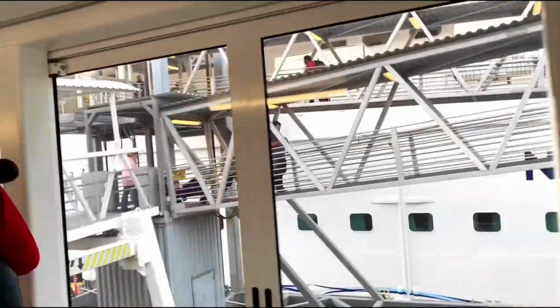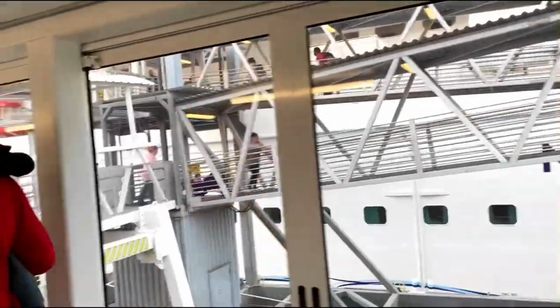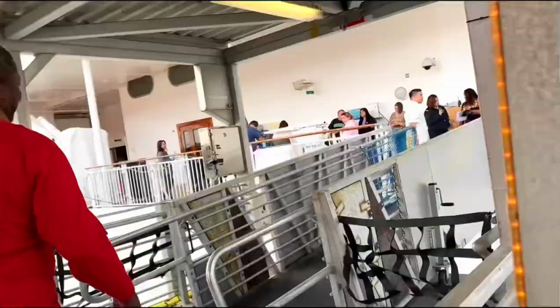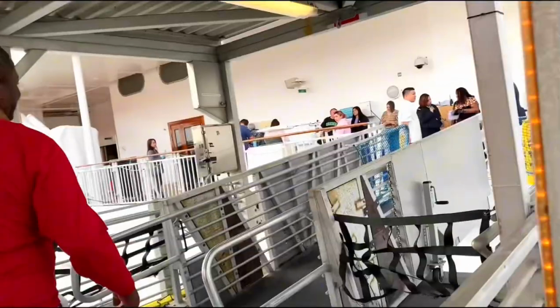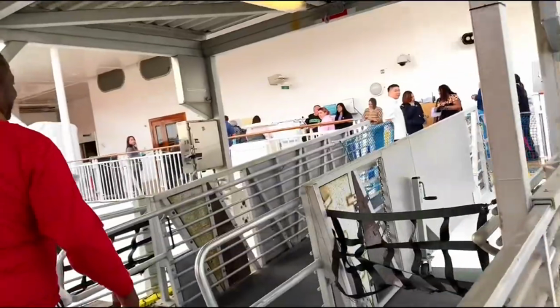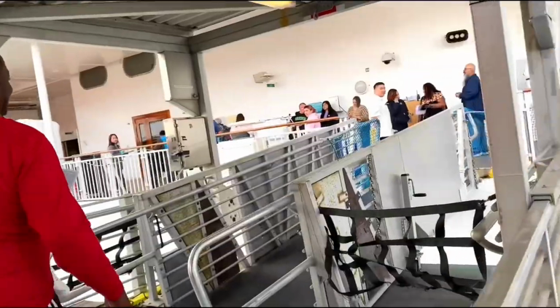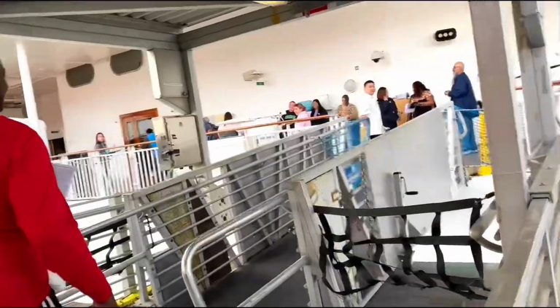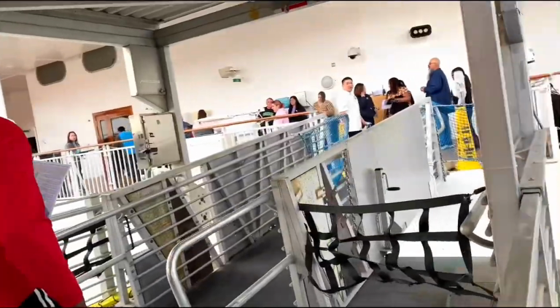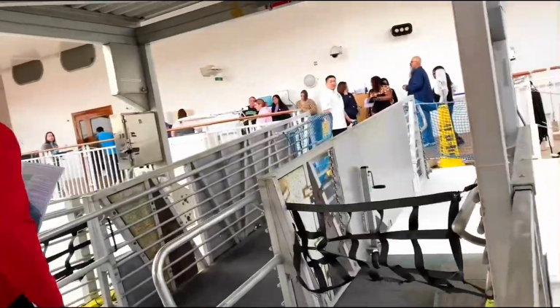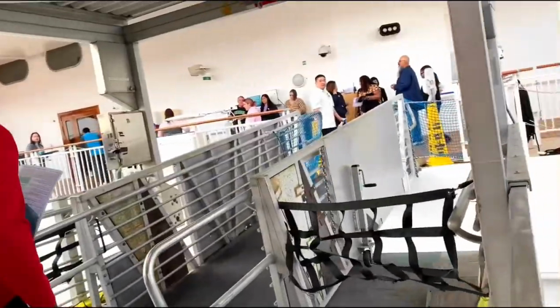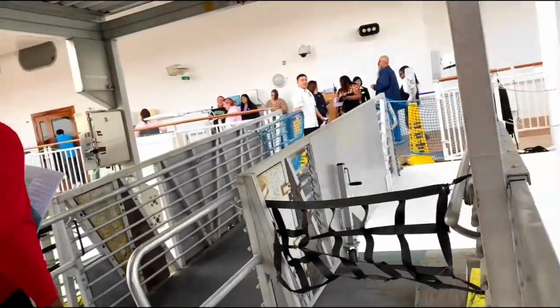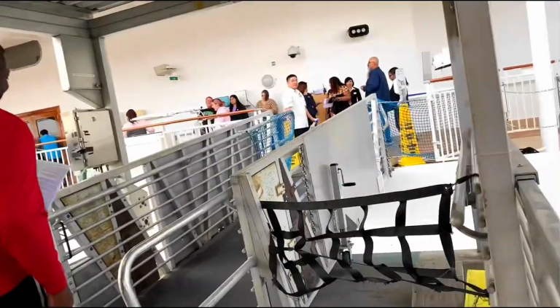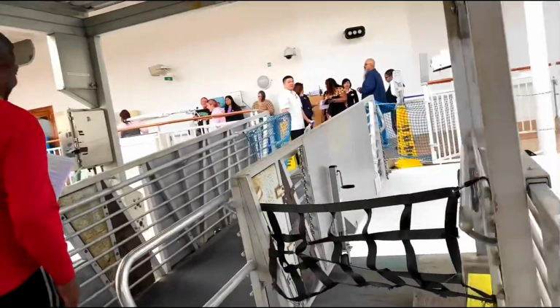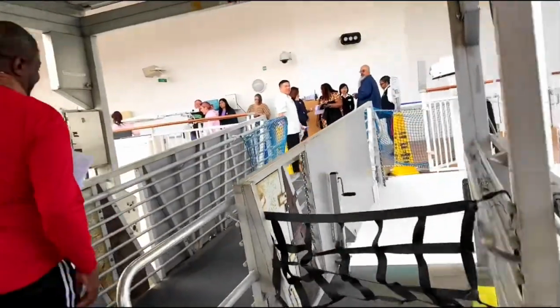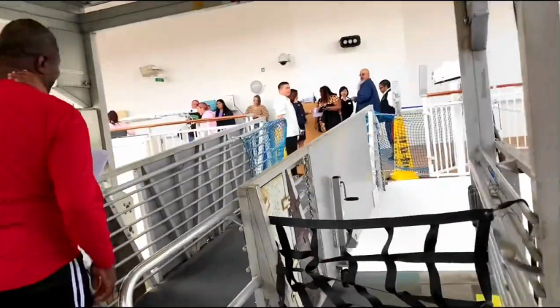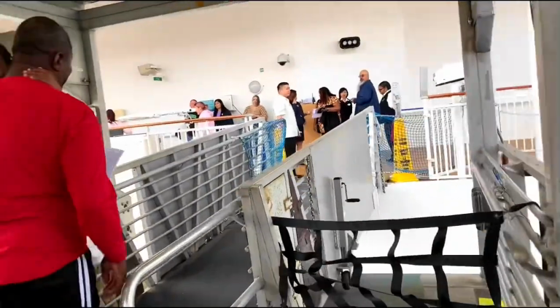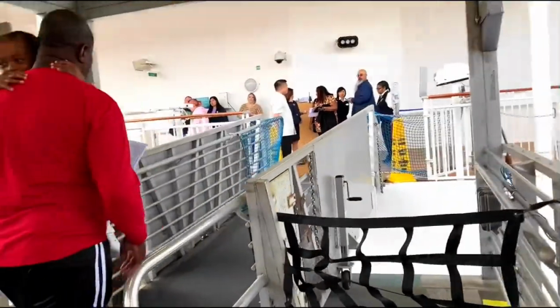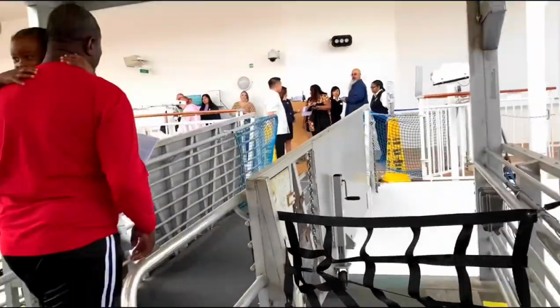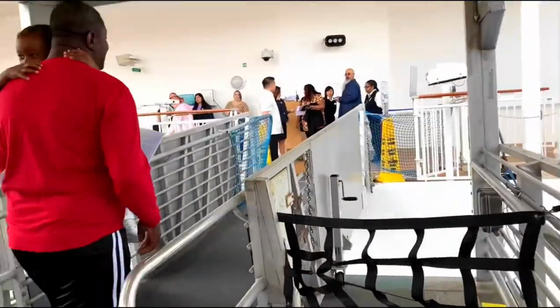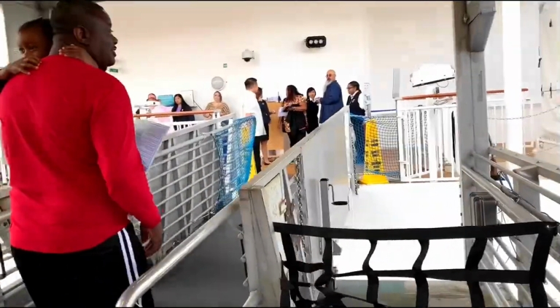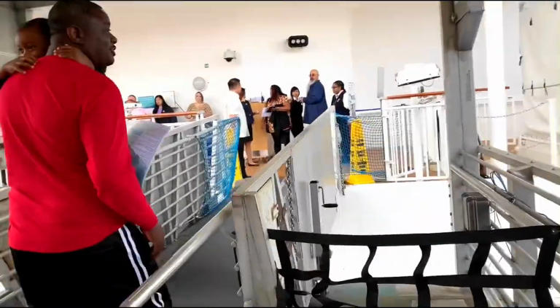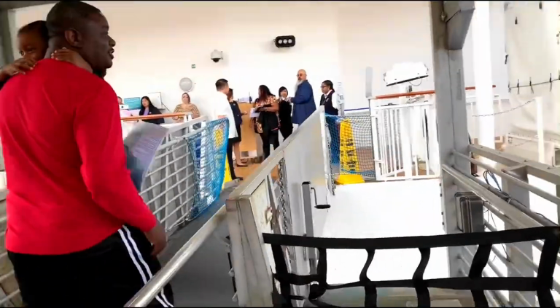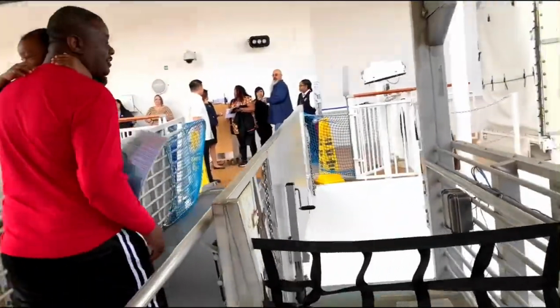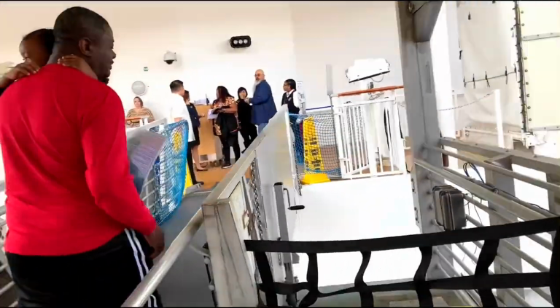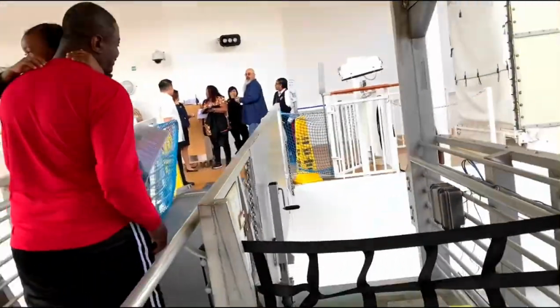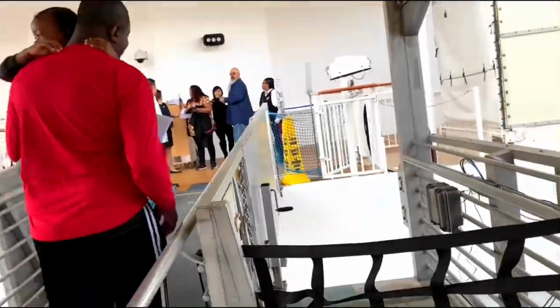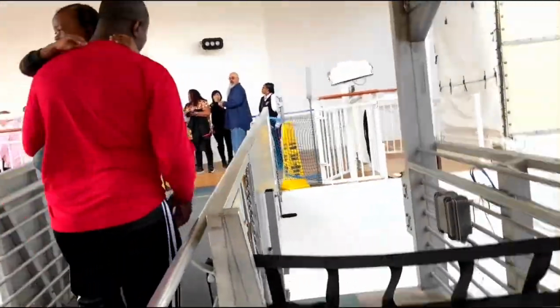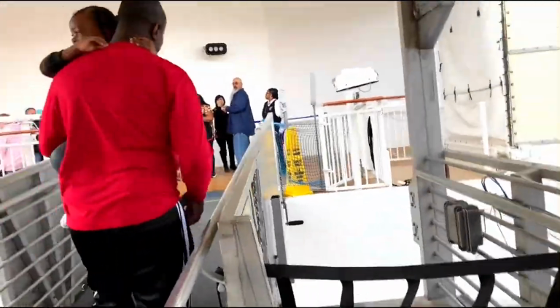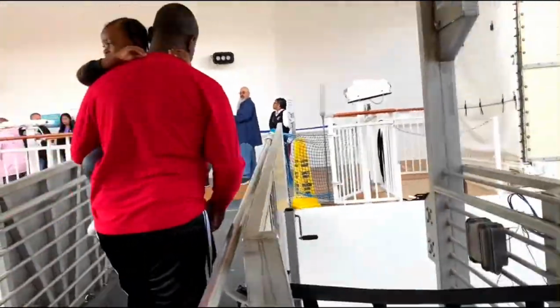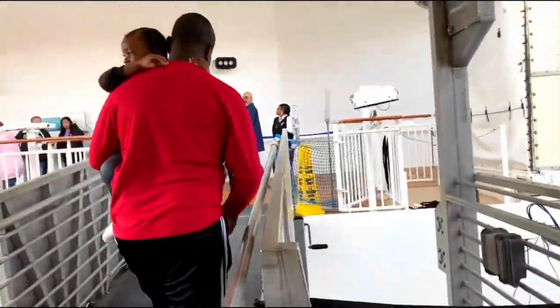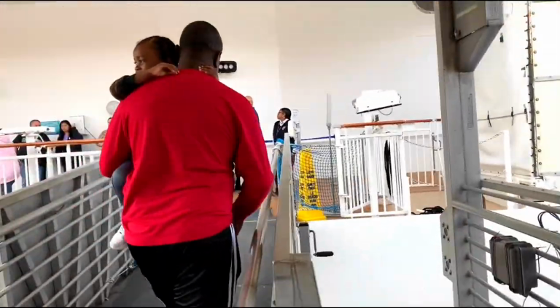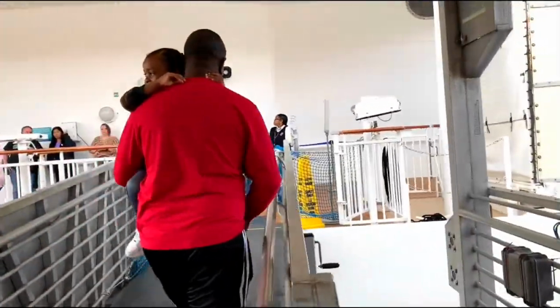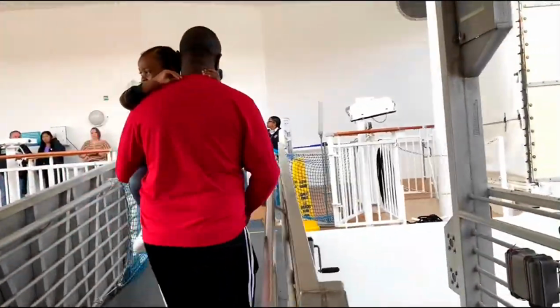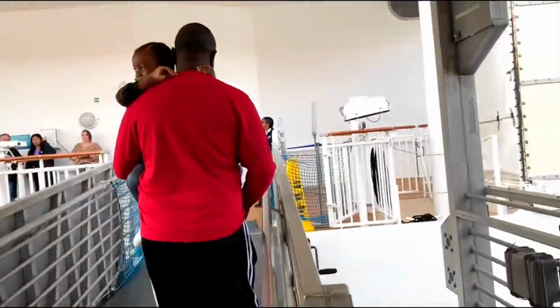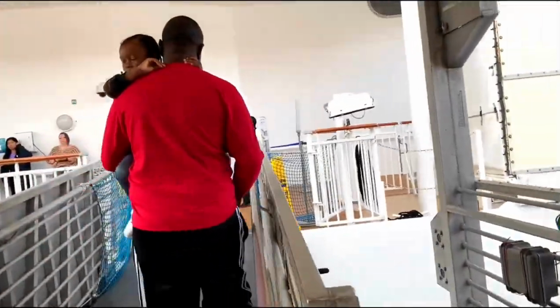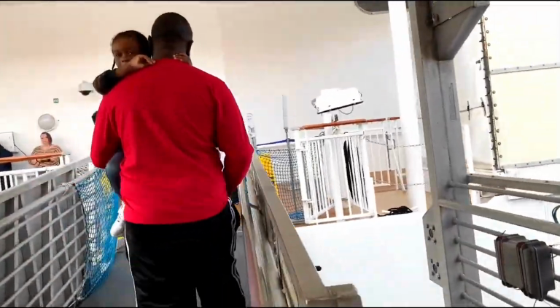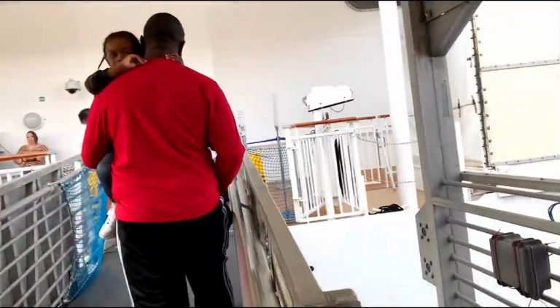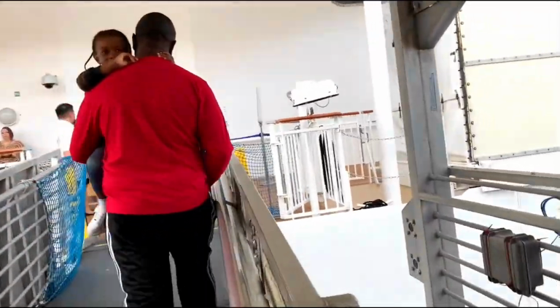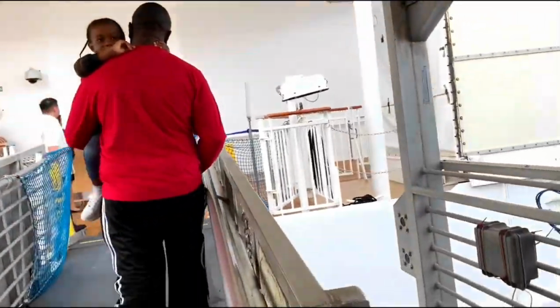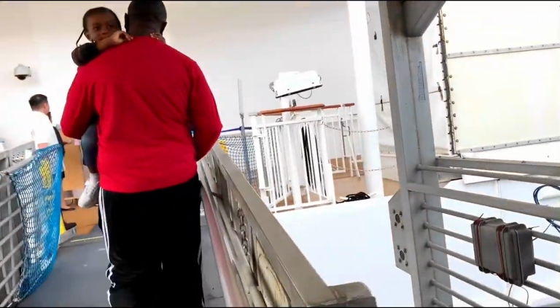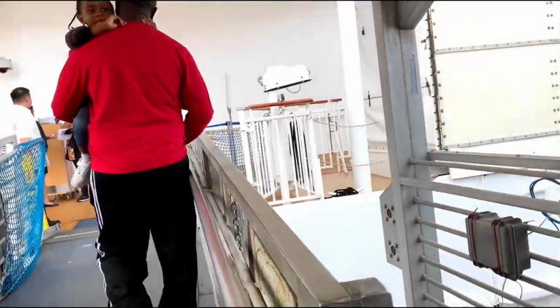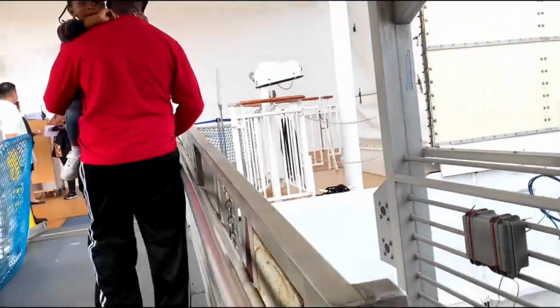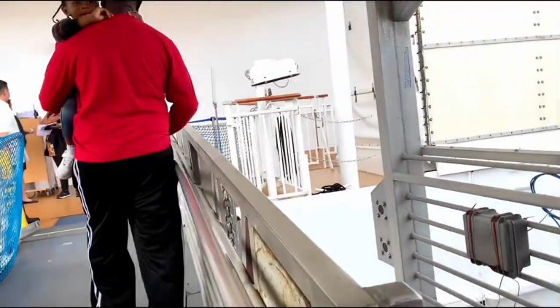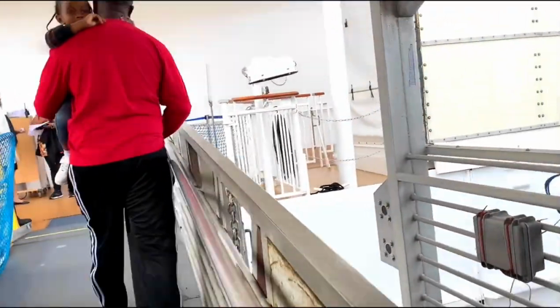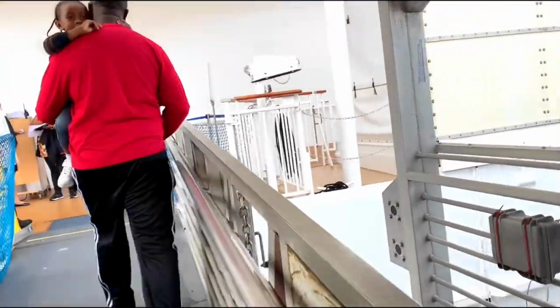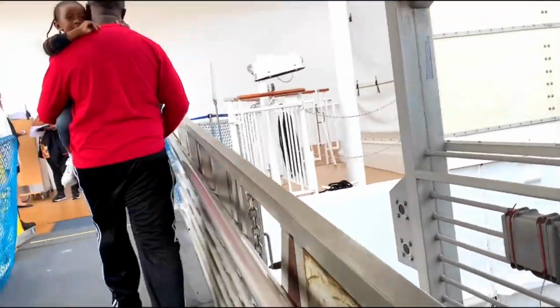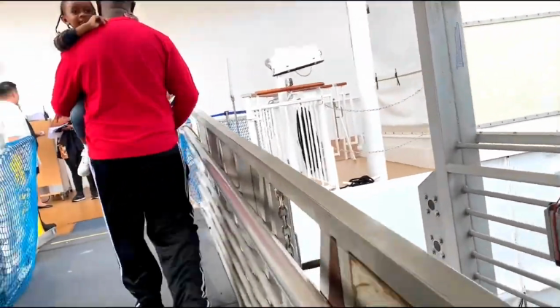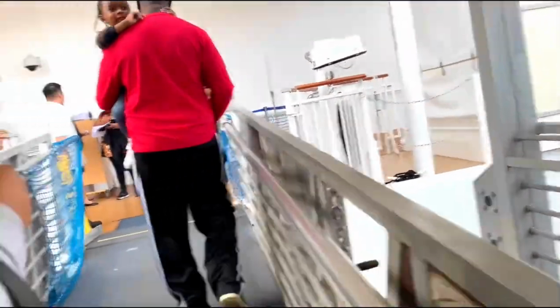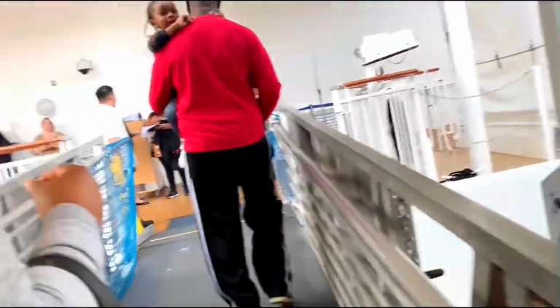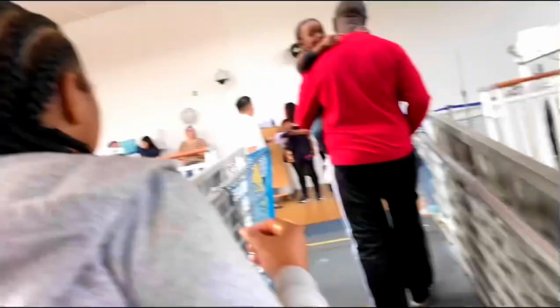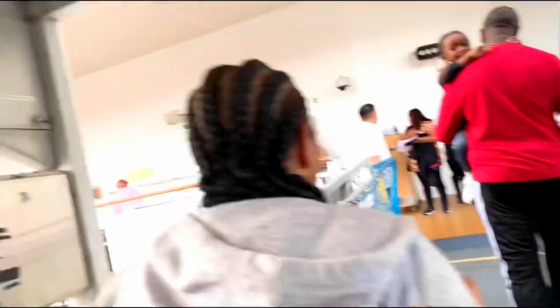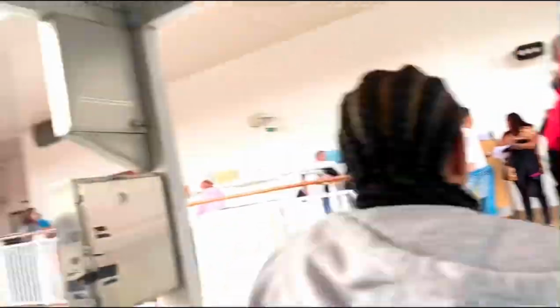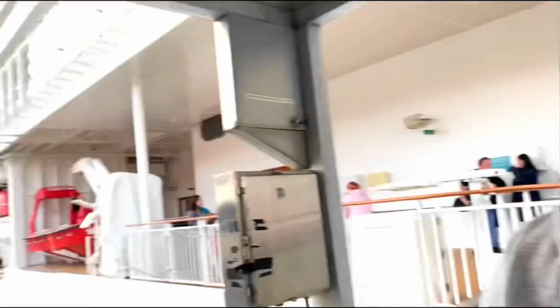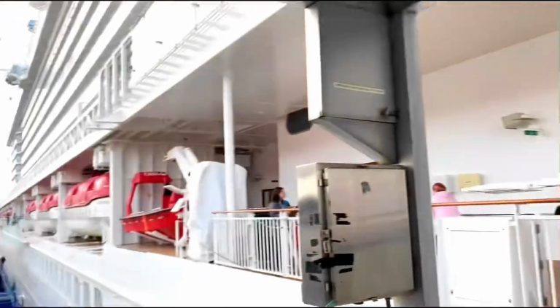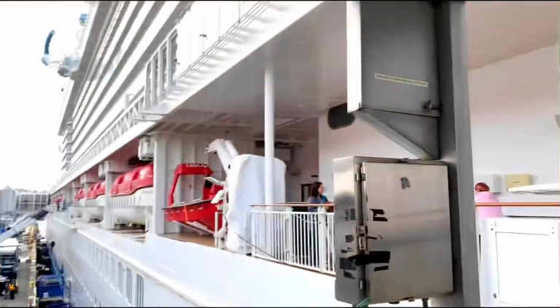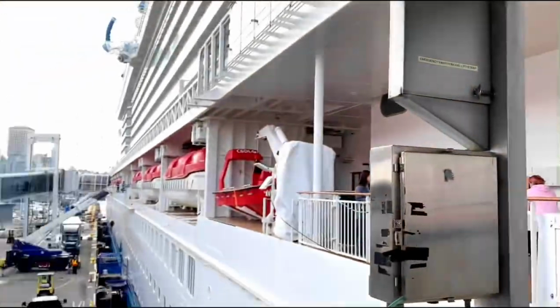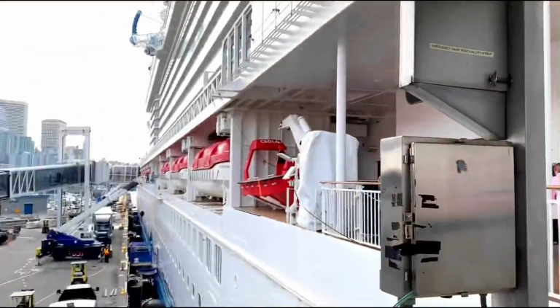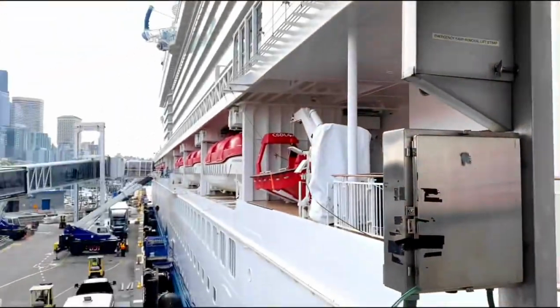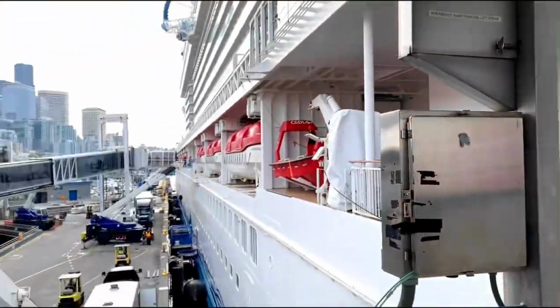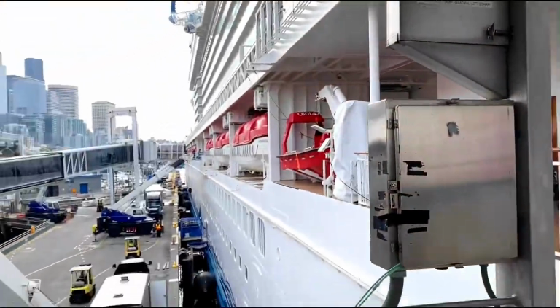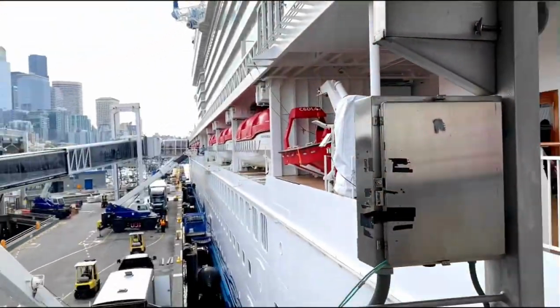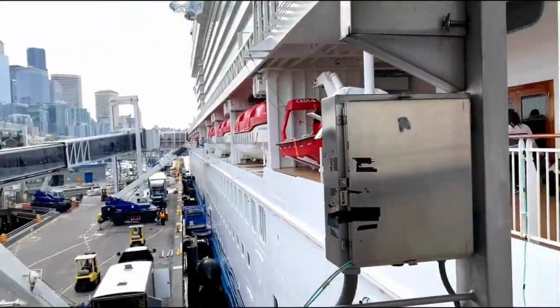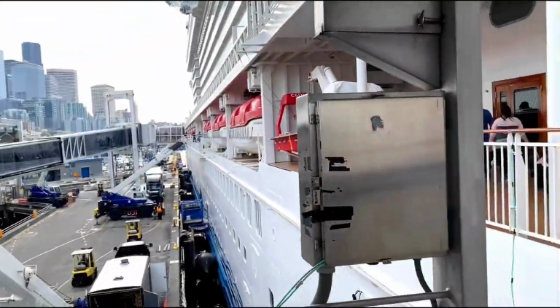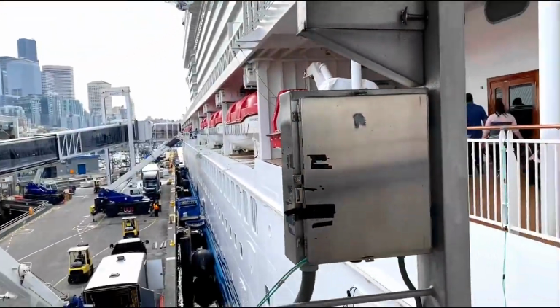The walk from the check-in point to the ship is no joke — we walked for about 10 minutes before we even touched the ship.